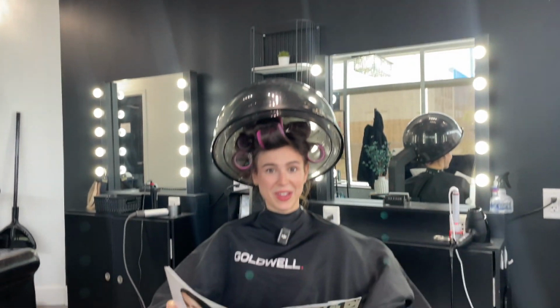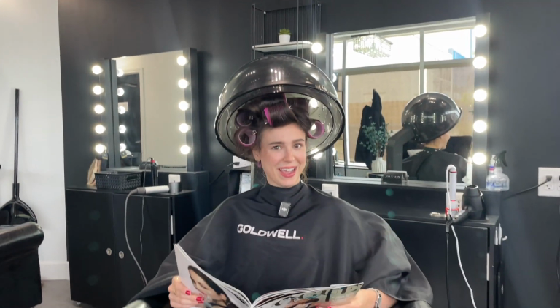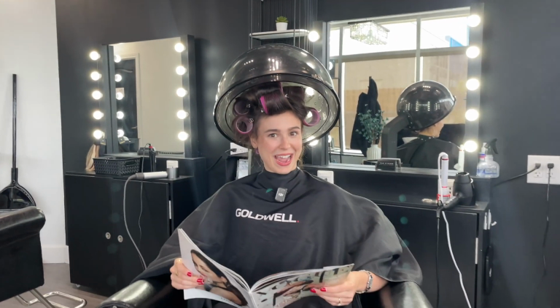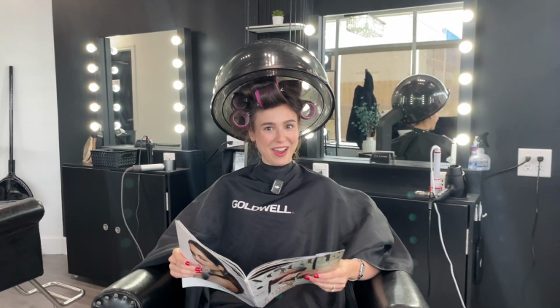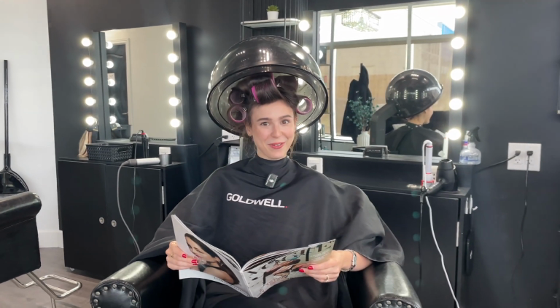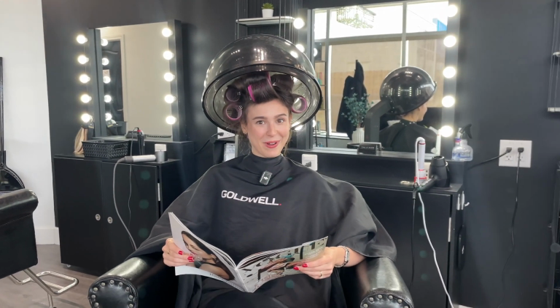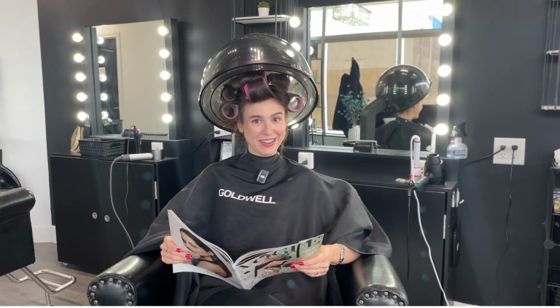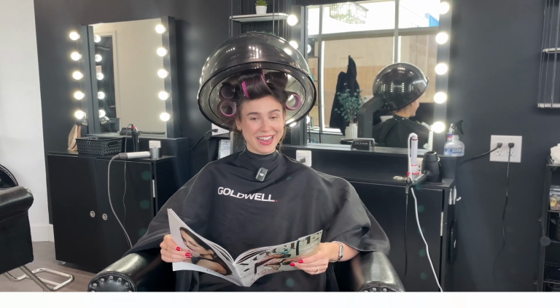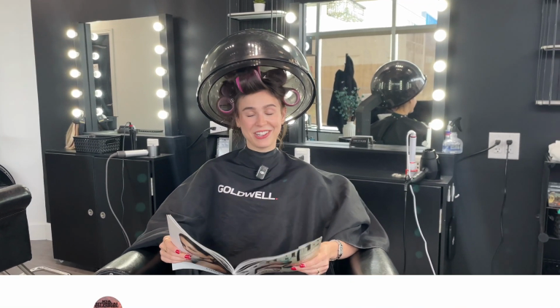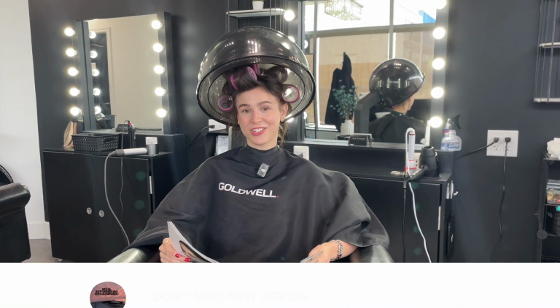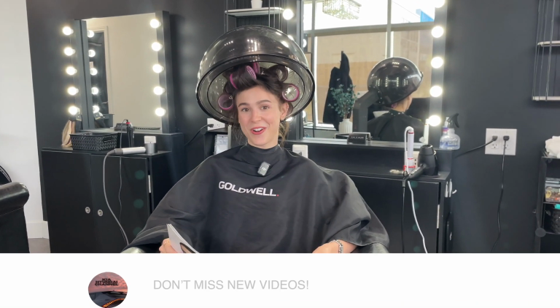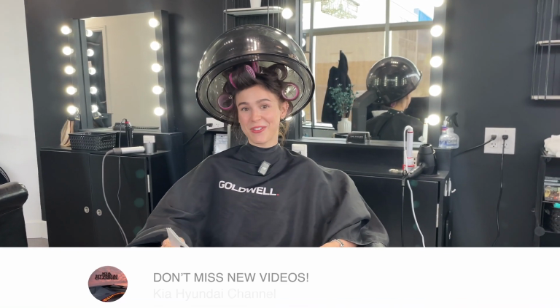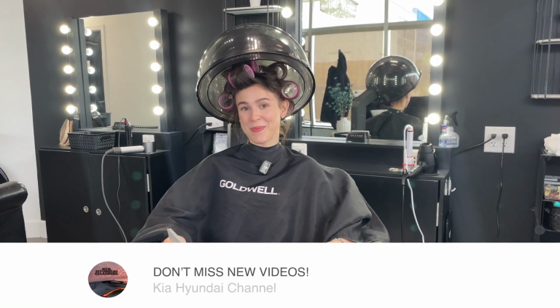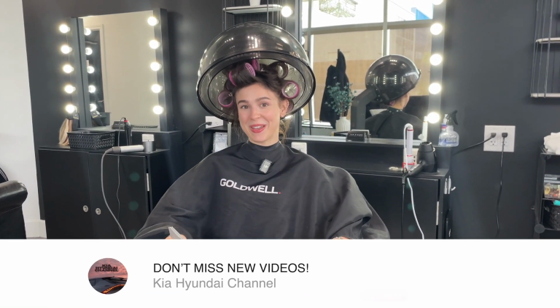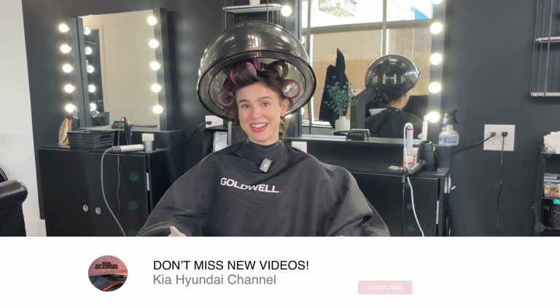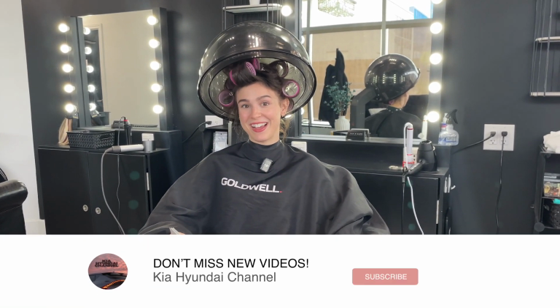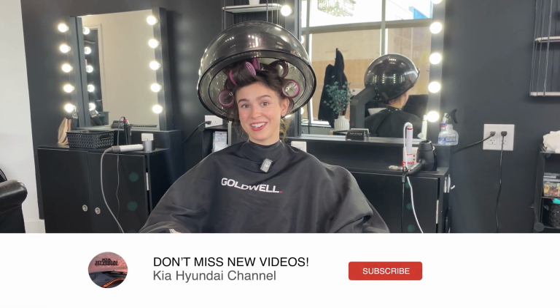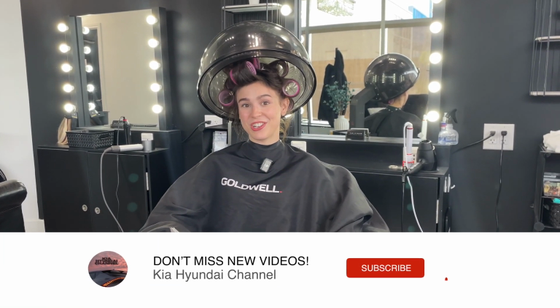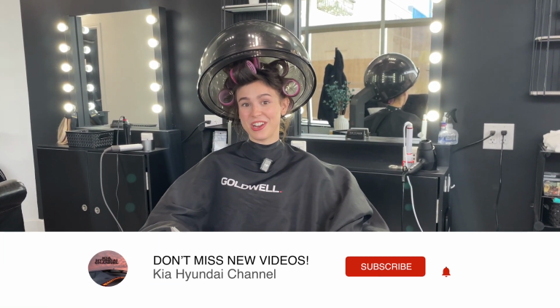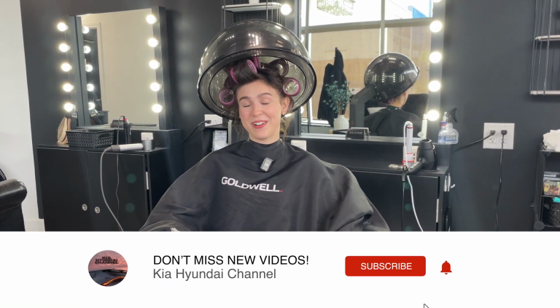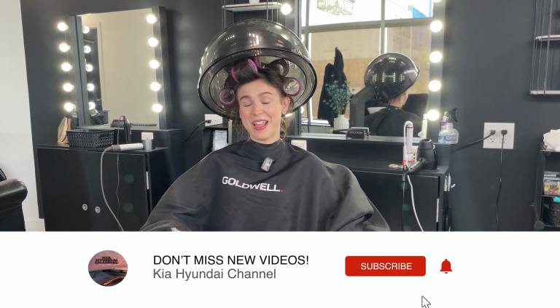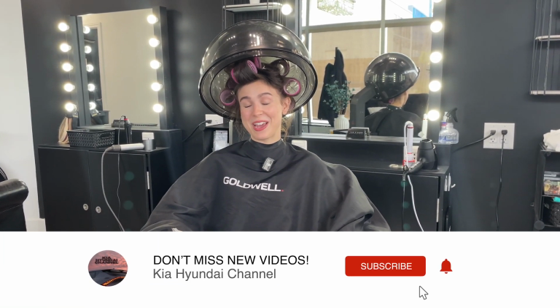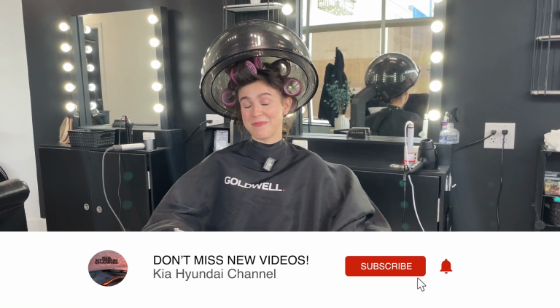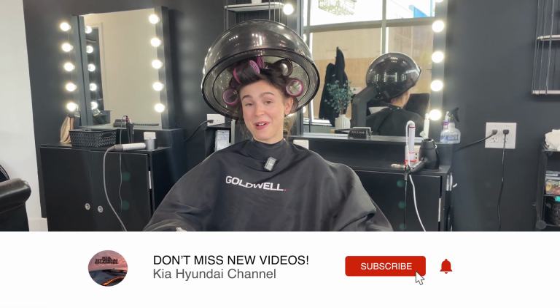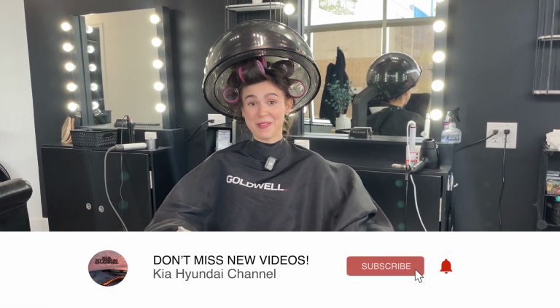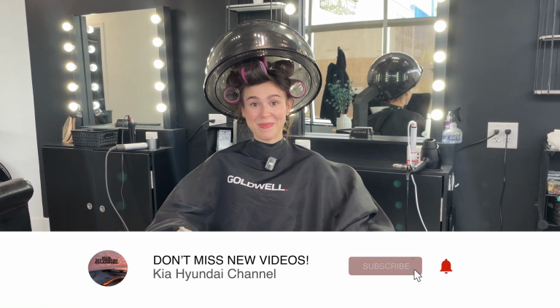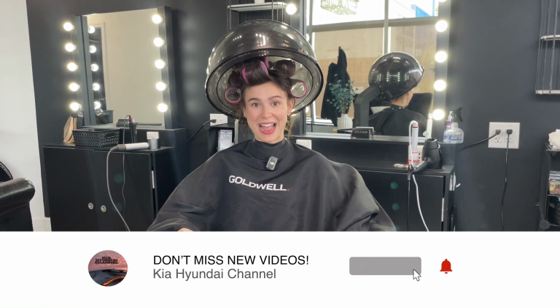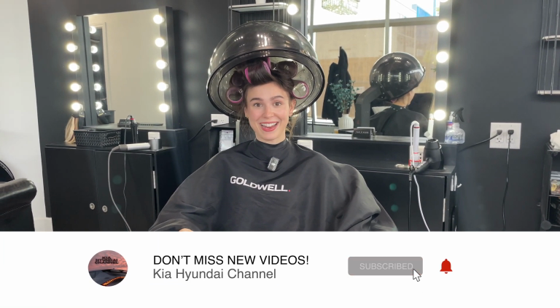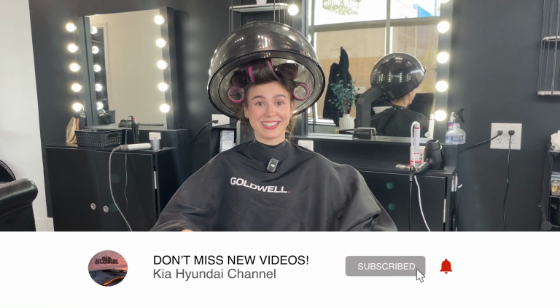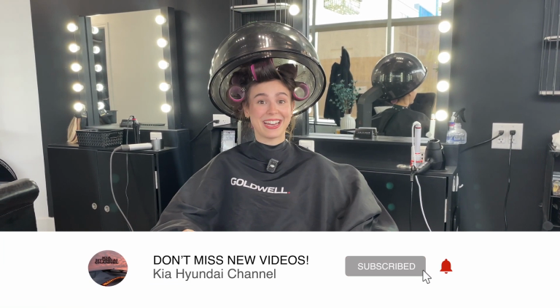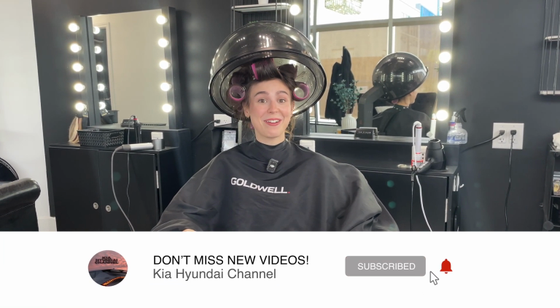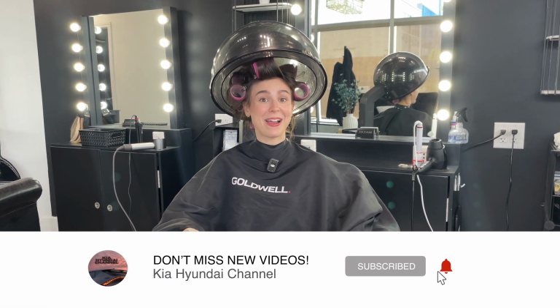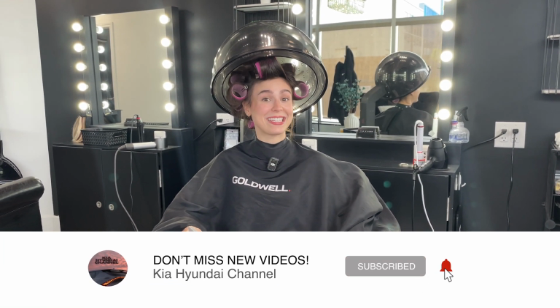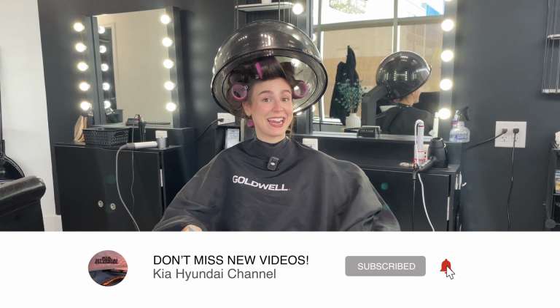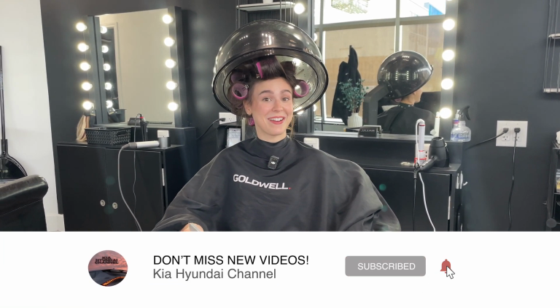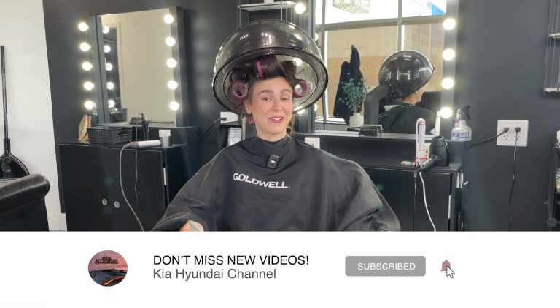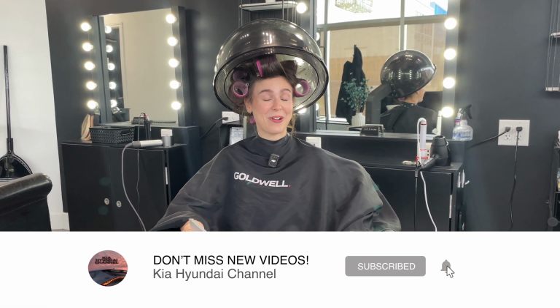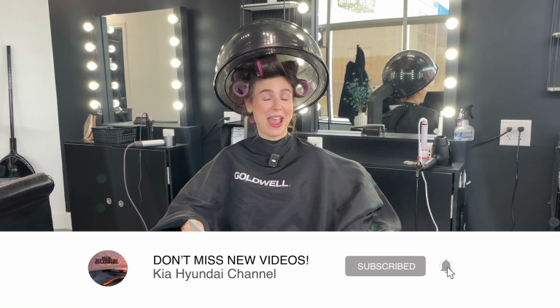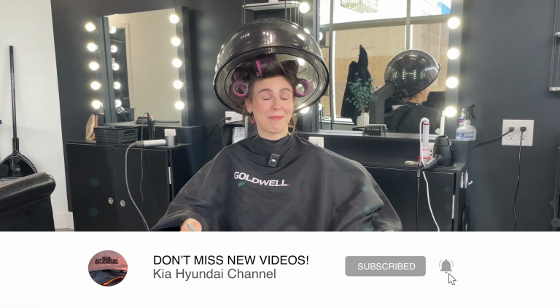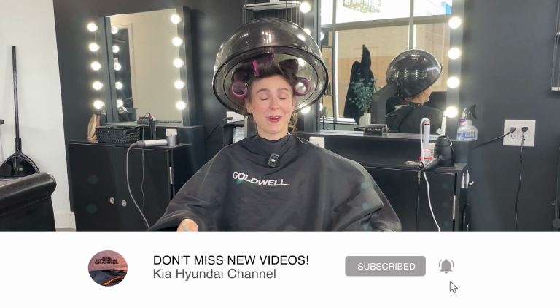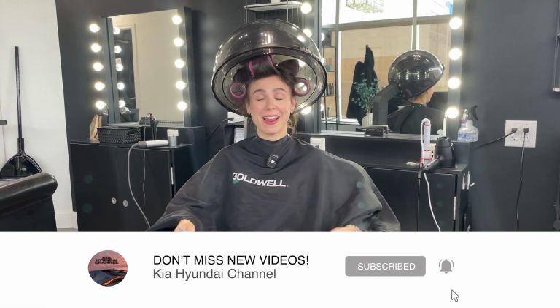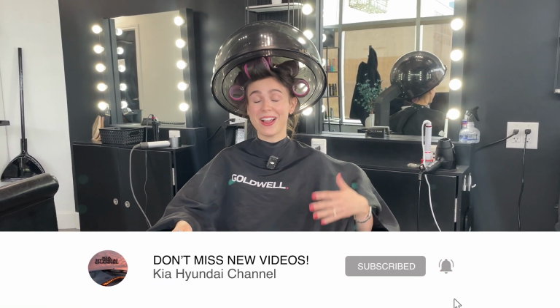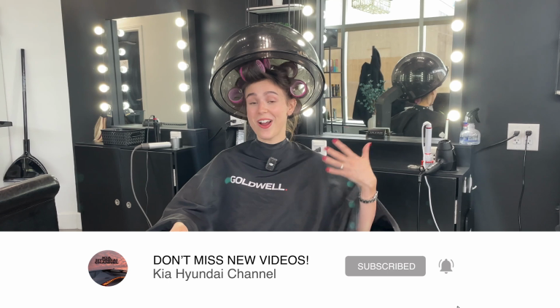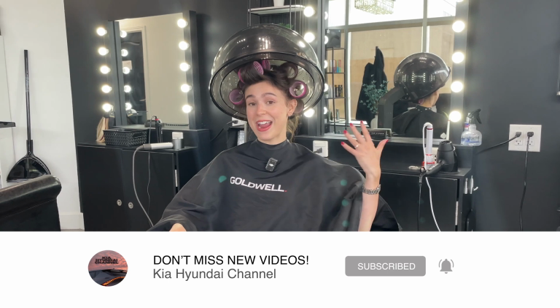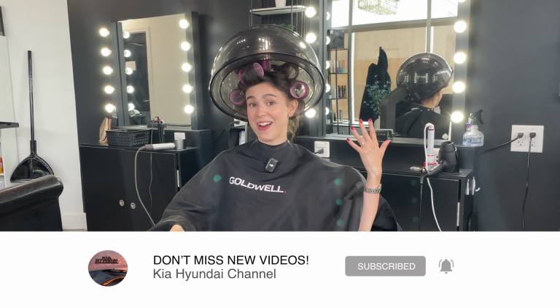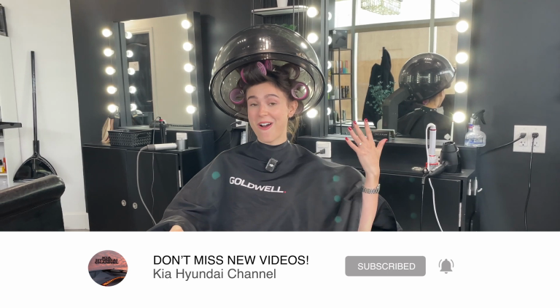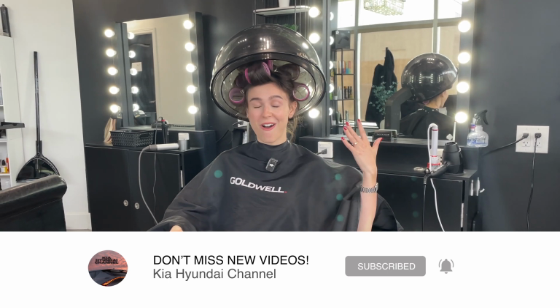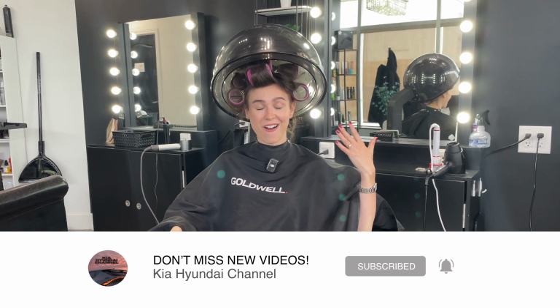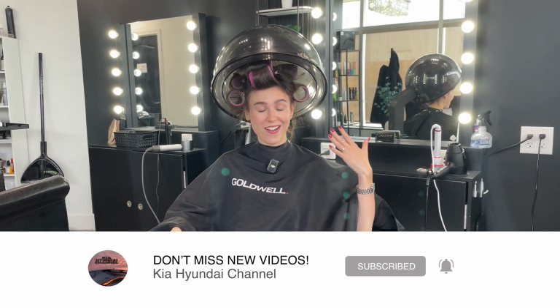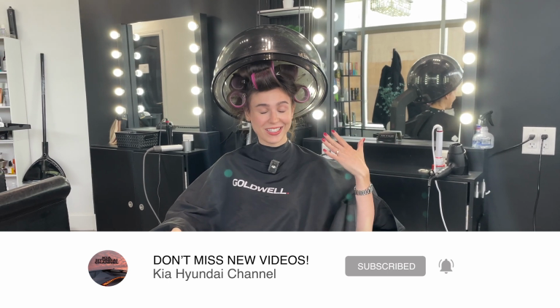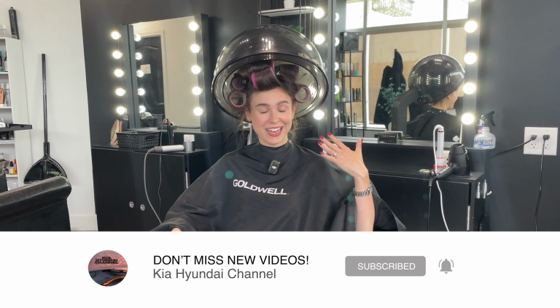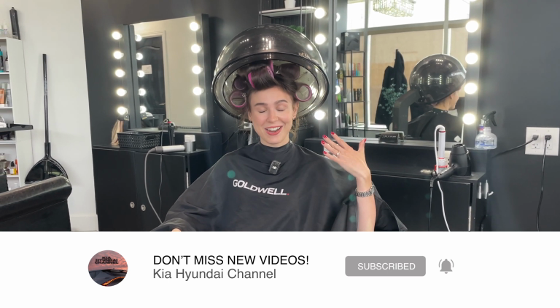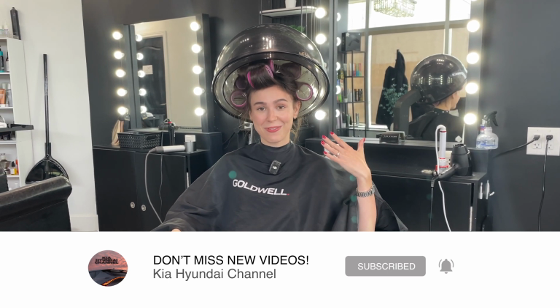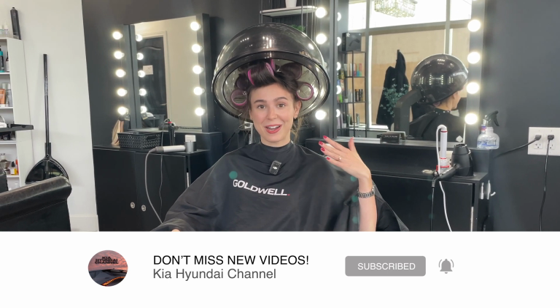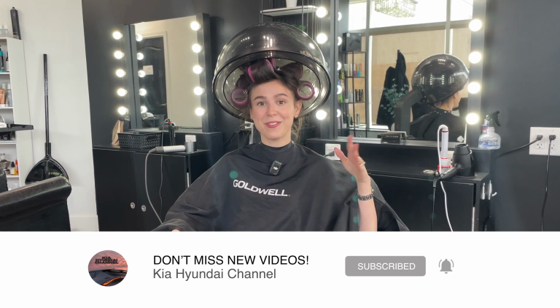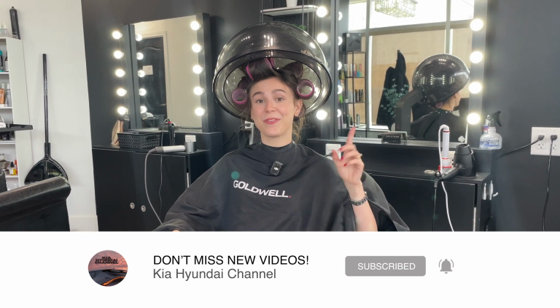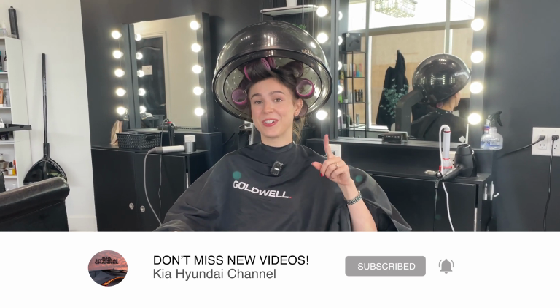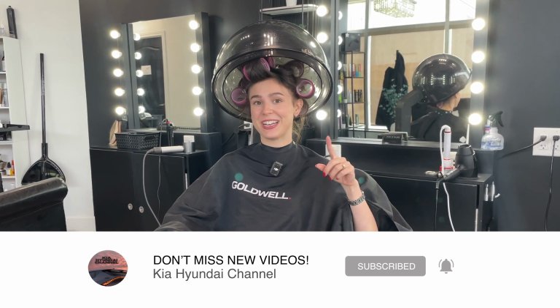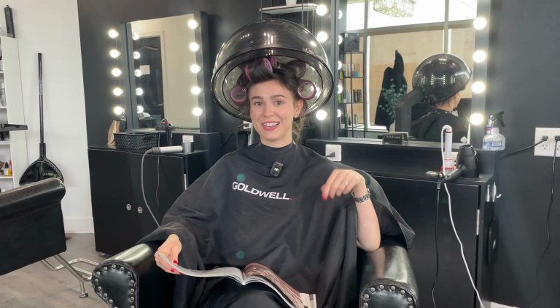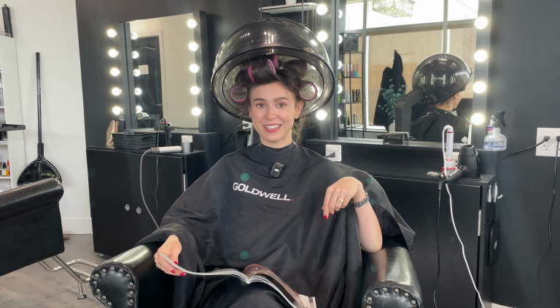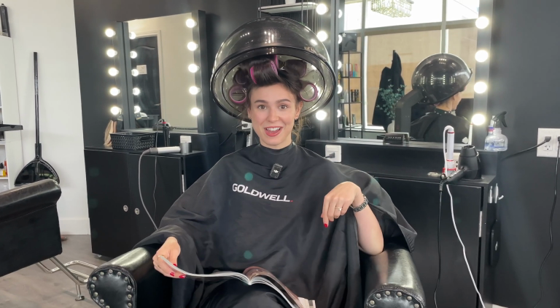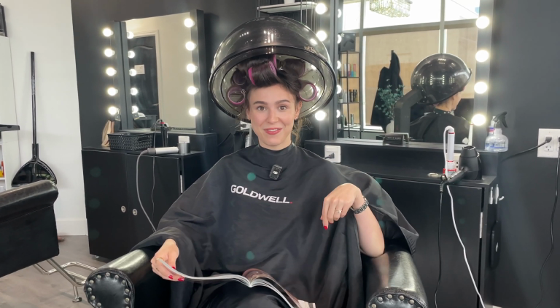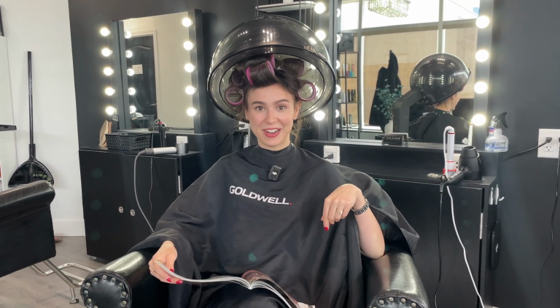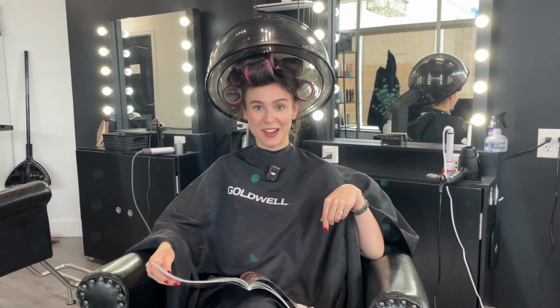Hey everyone, it's Charlotte from the Kia Hyundai channel and welcome back. Today we're at Tan & Glow and we're getting our hair all done and ready for today's live video.